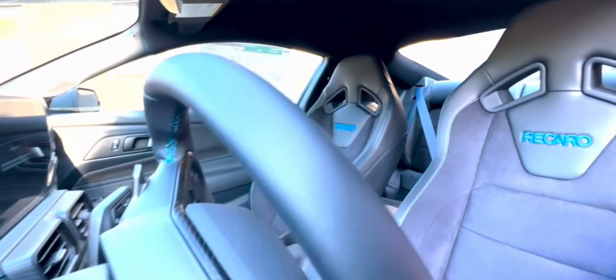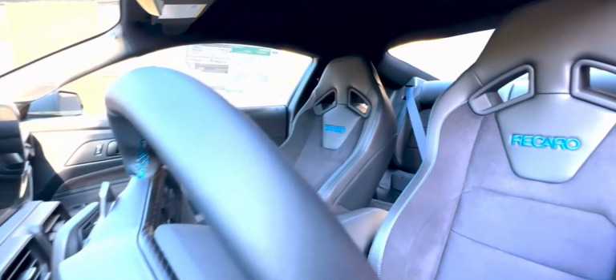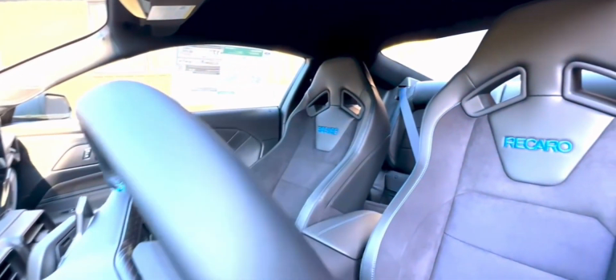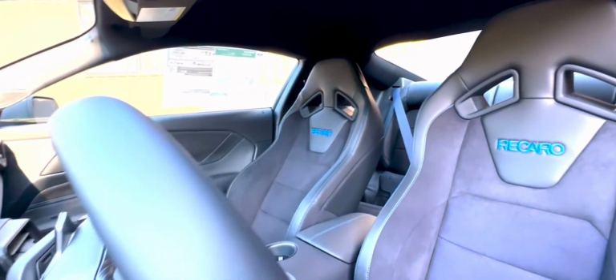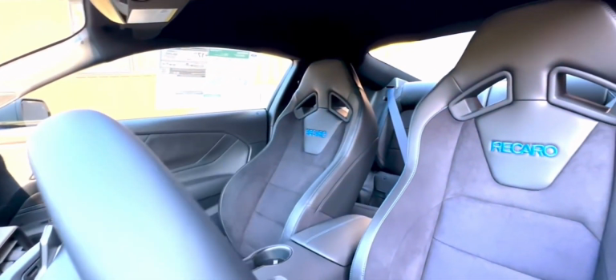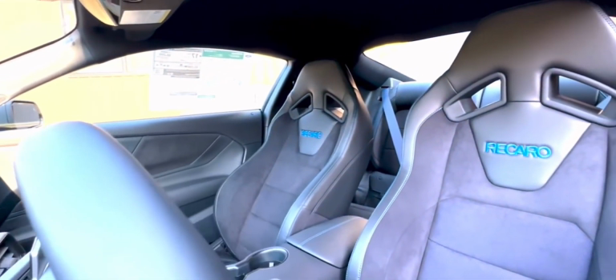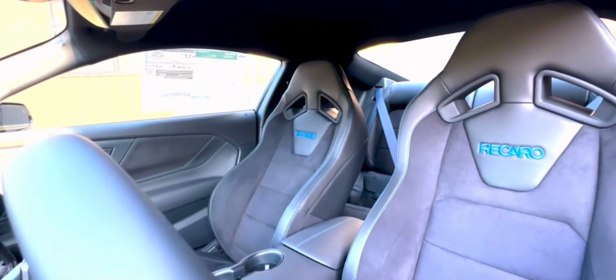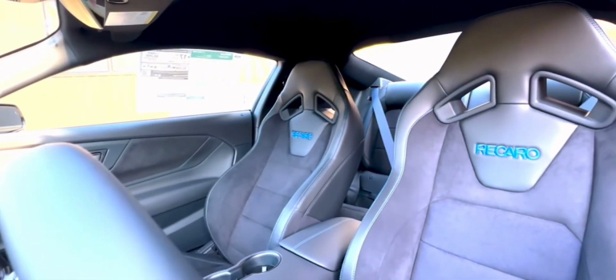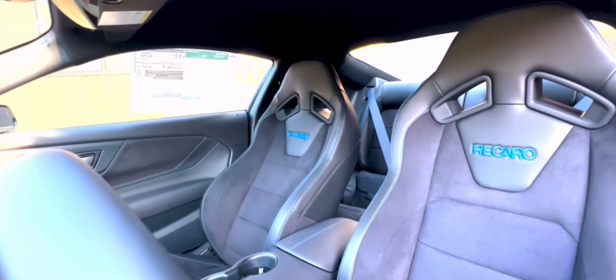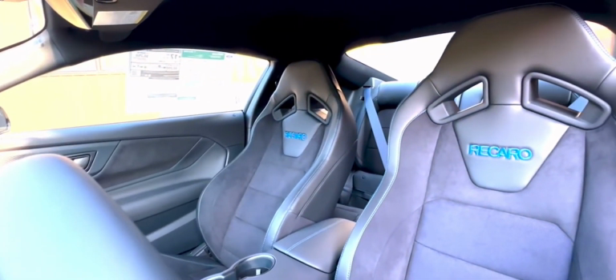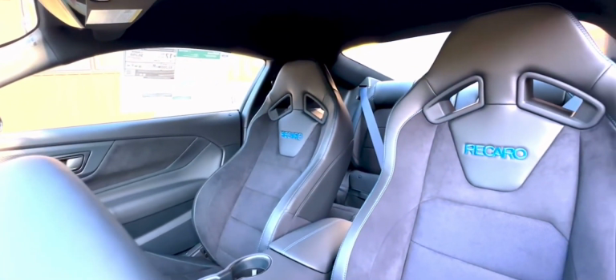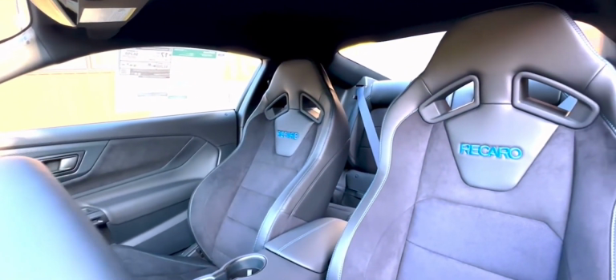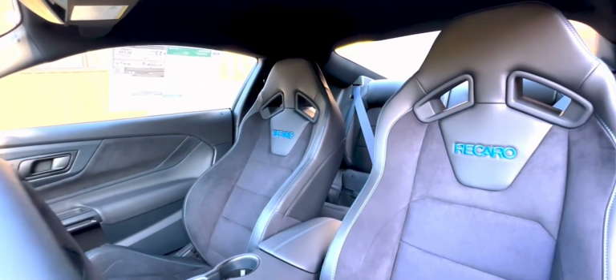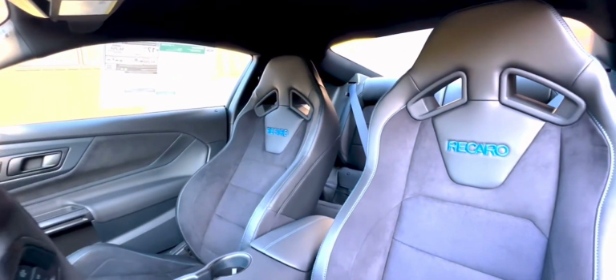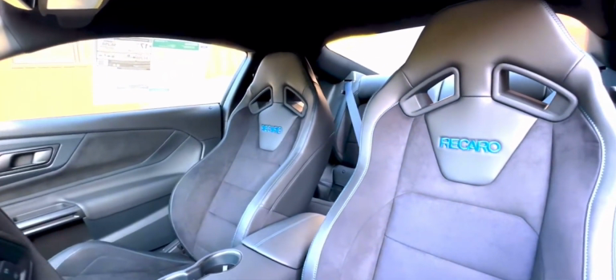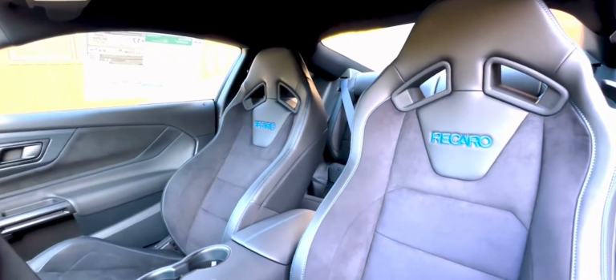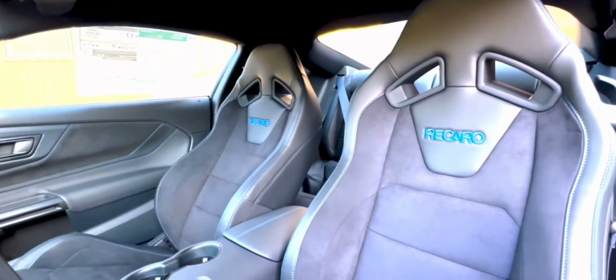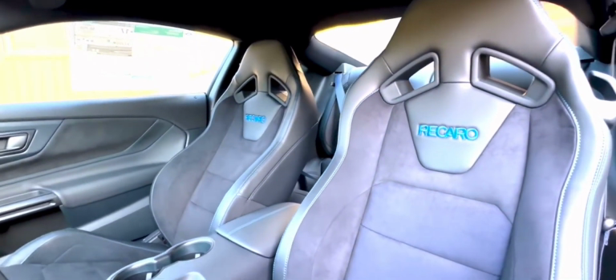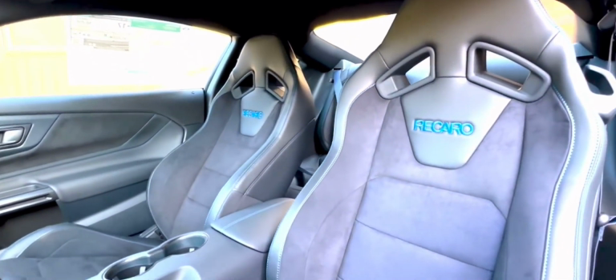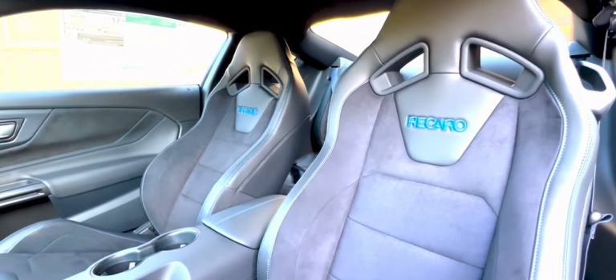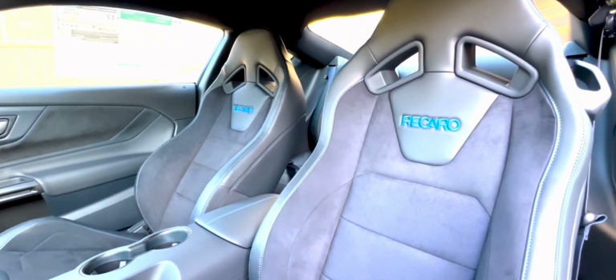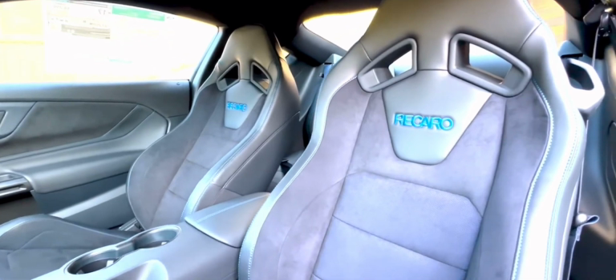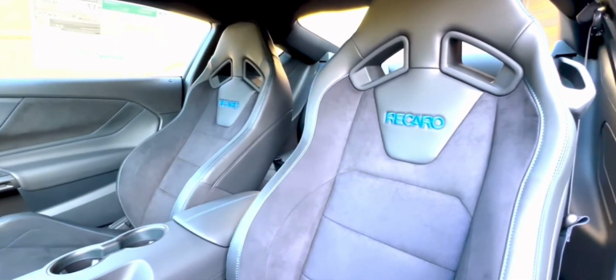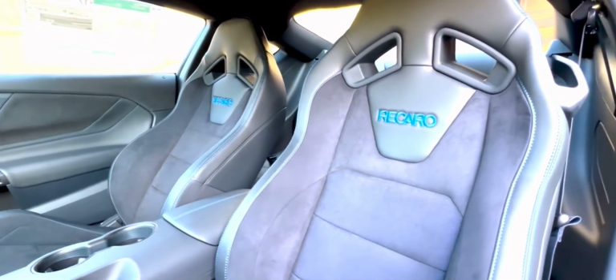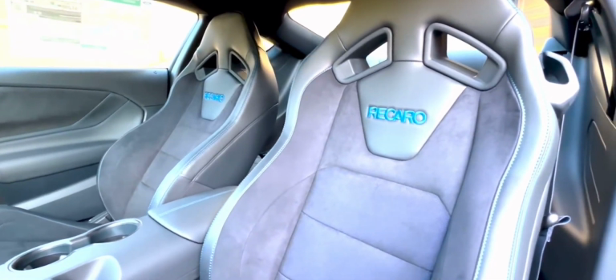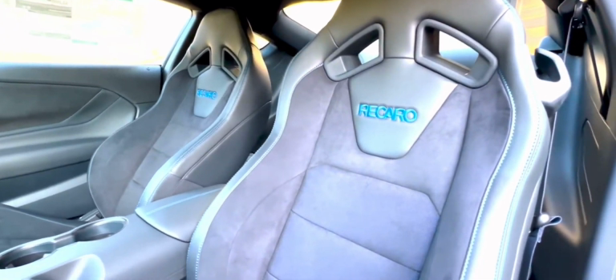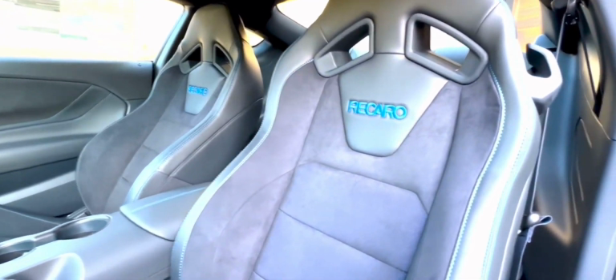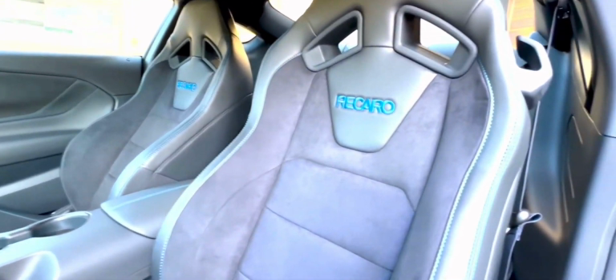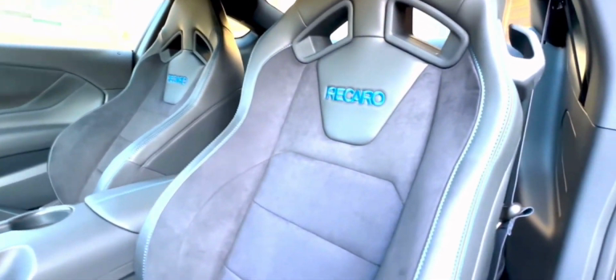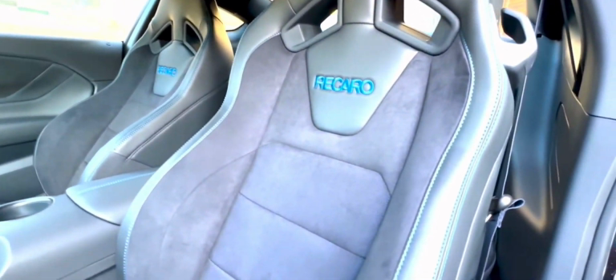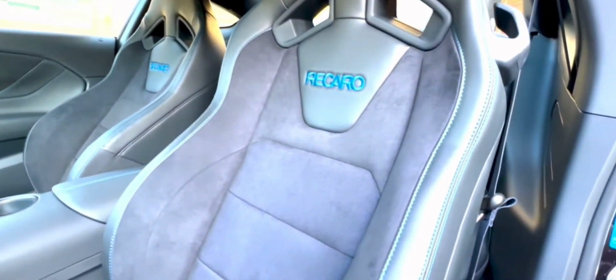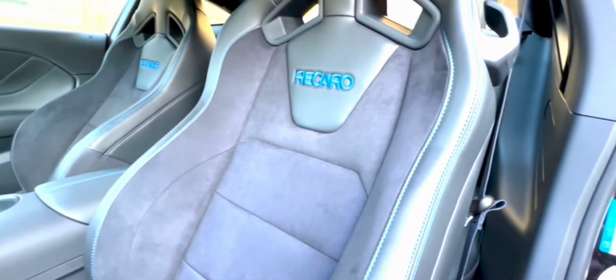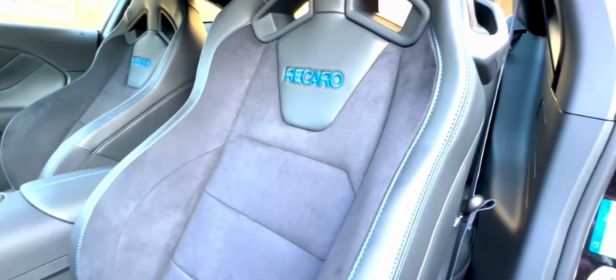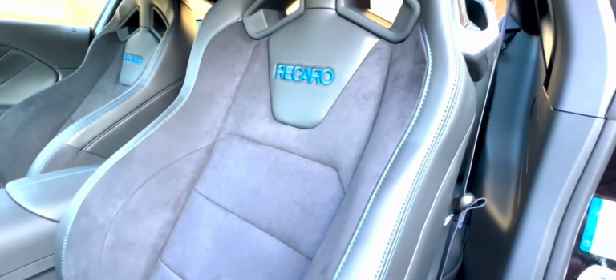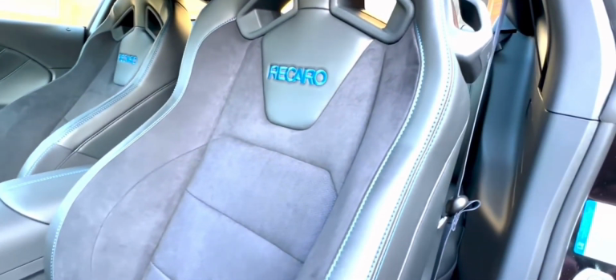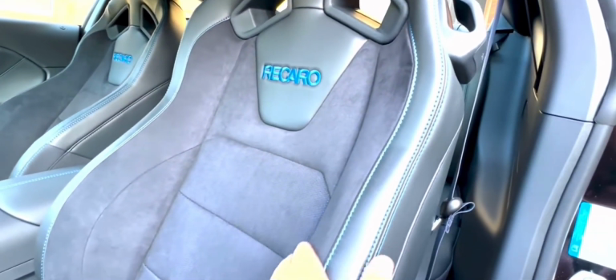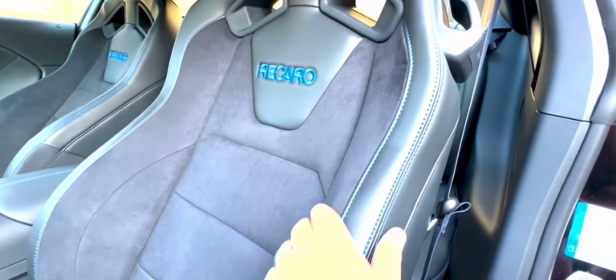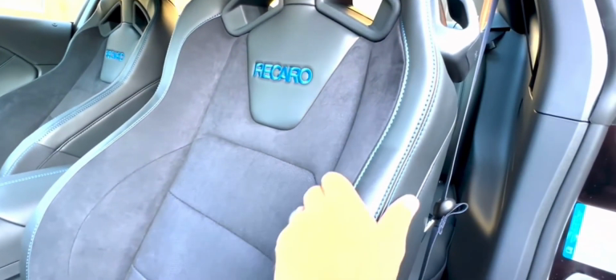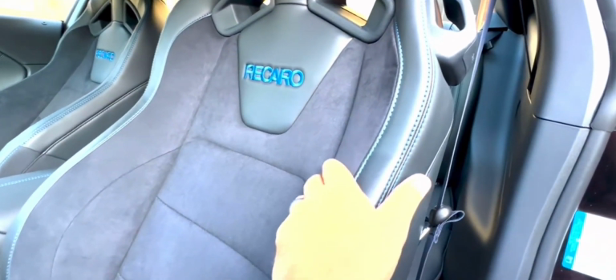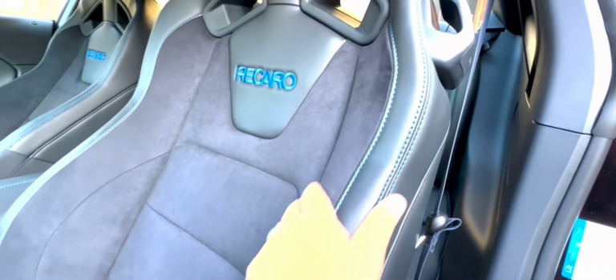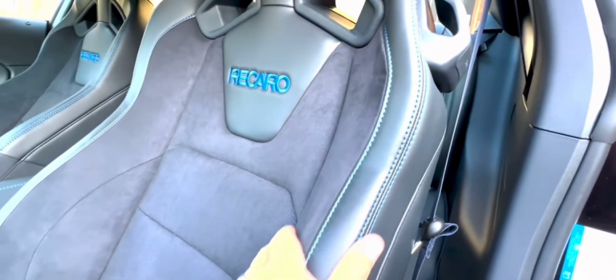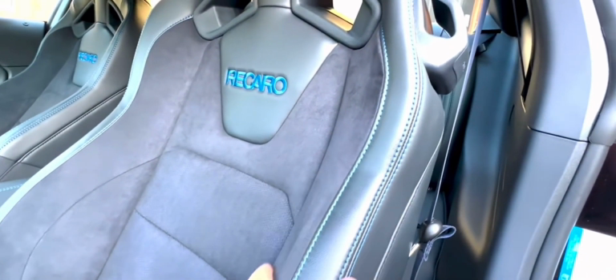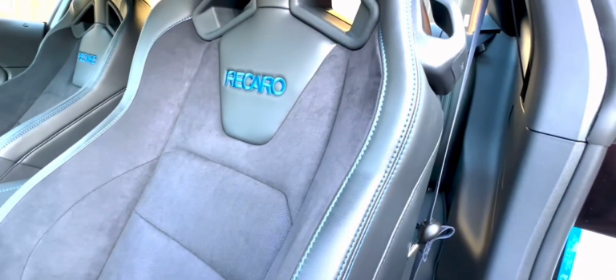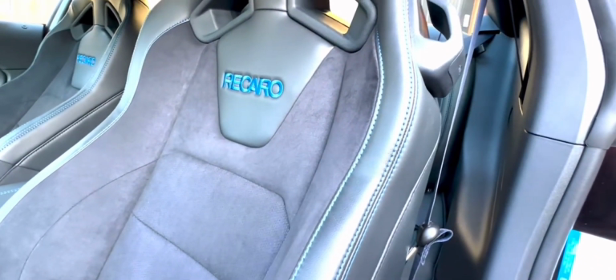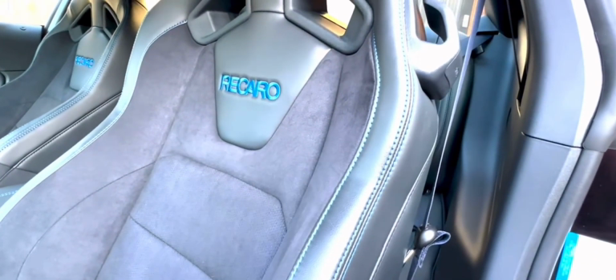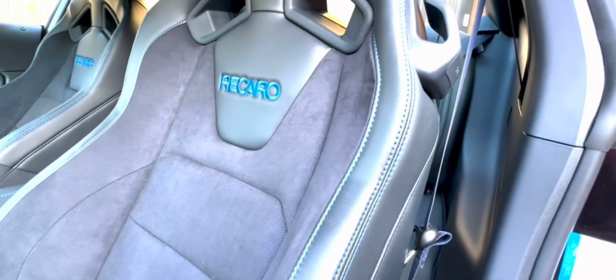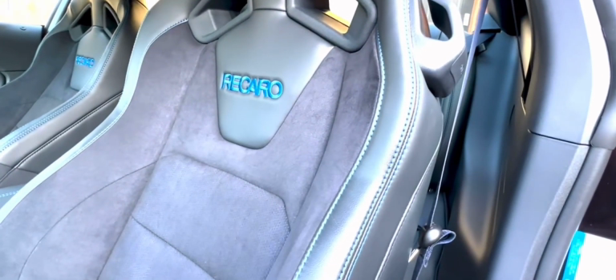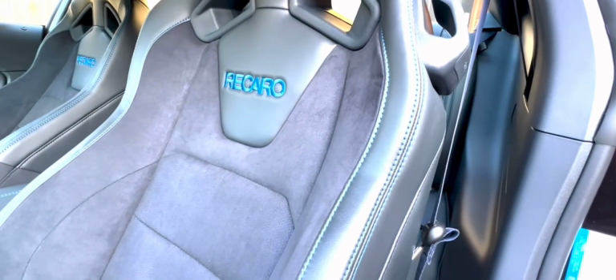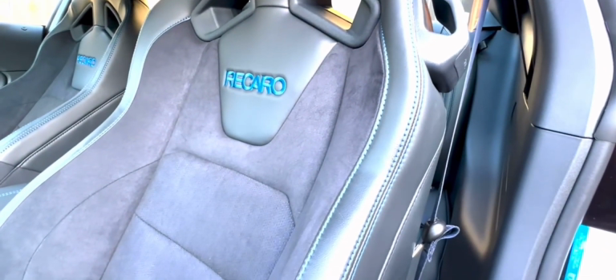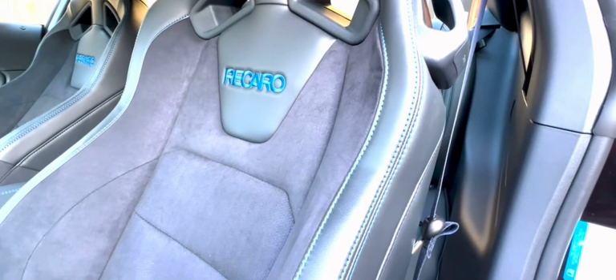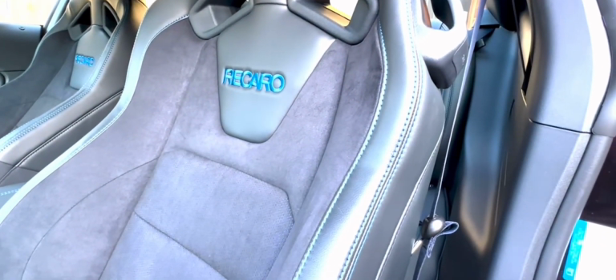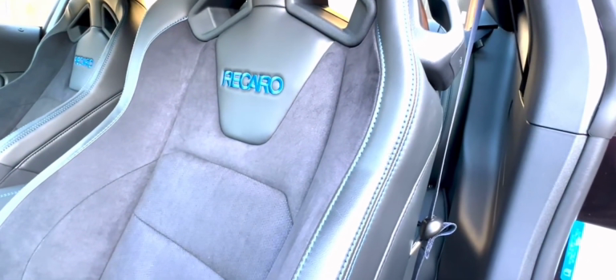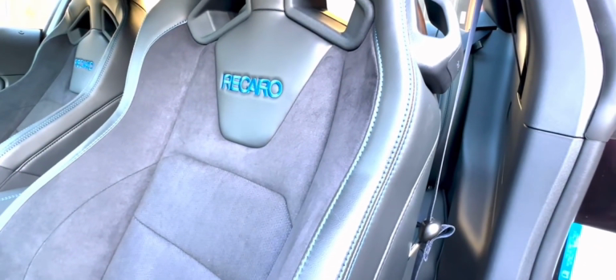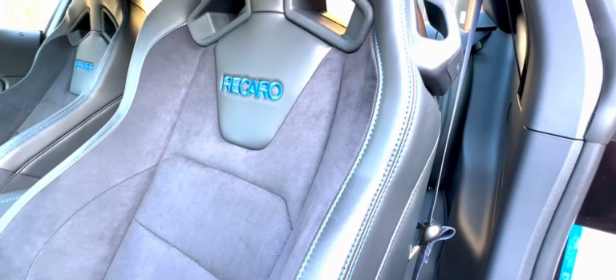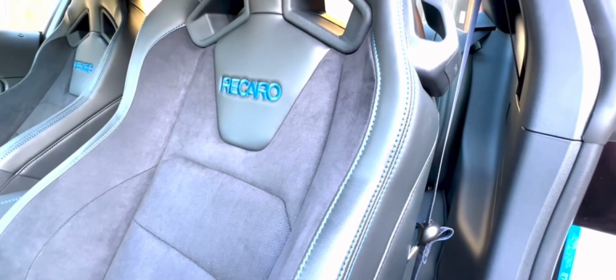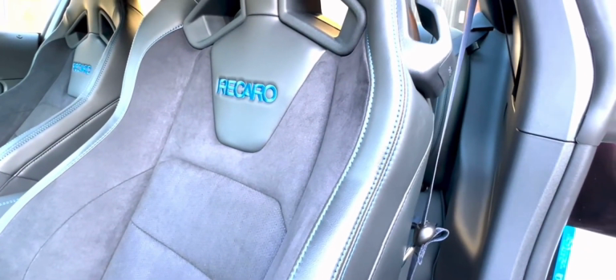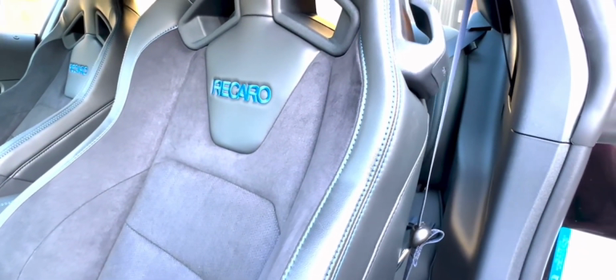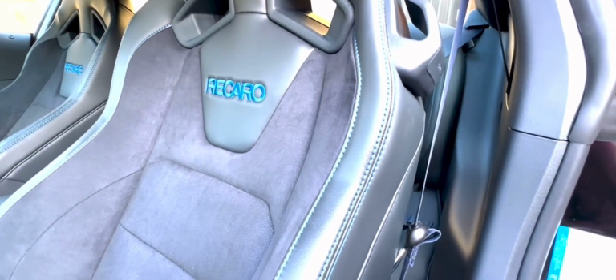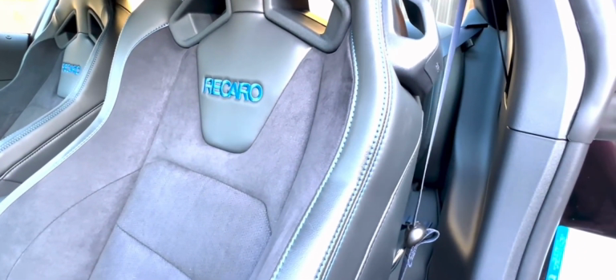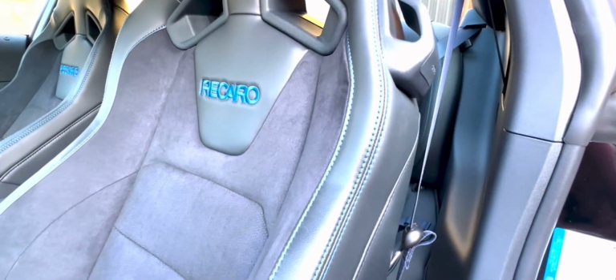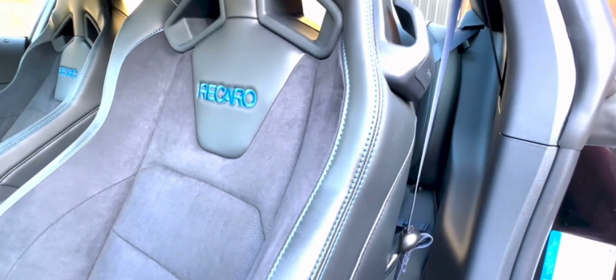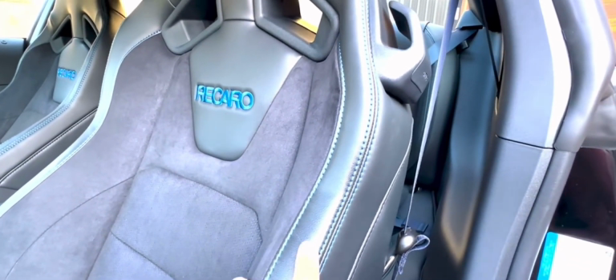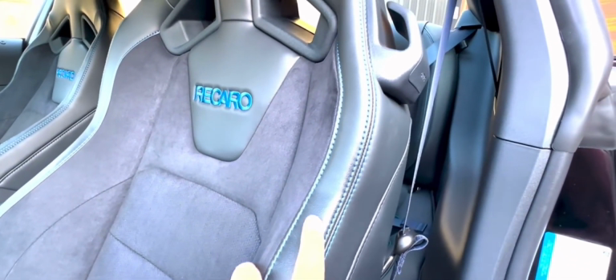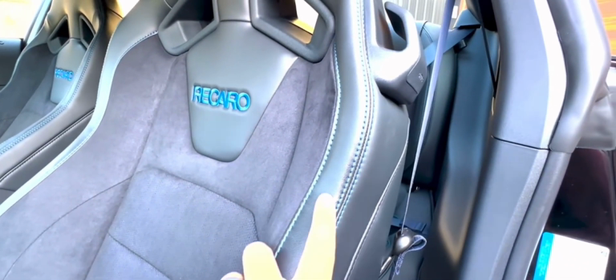The all-new Mustang Dark Horse, a track-ready variant, debuts with a formidable 500-horsepower V8 engine and exclusive equipment upgrades.